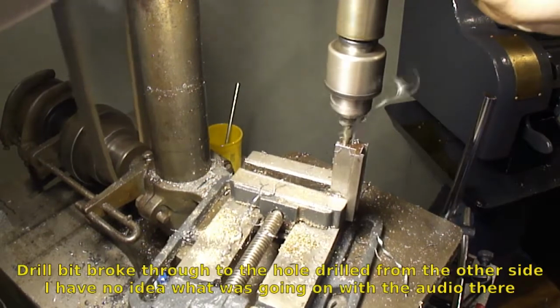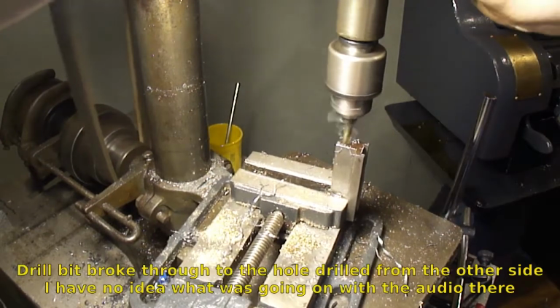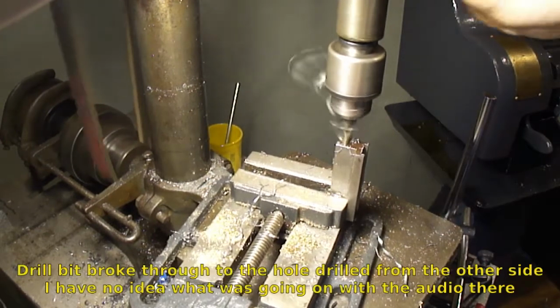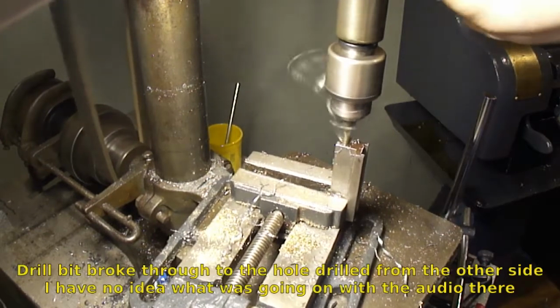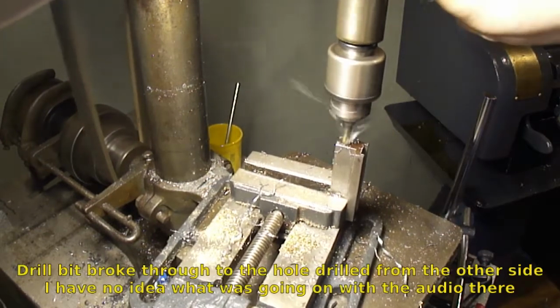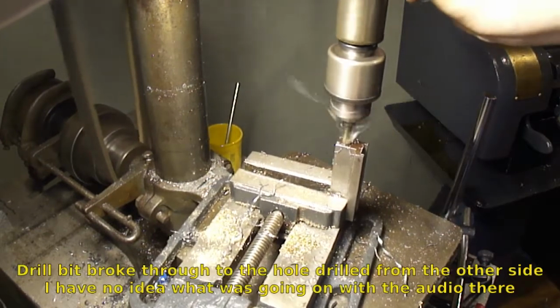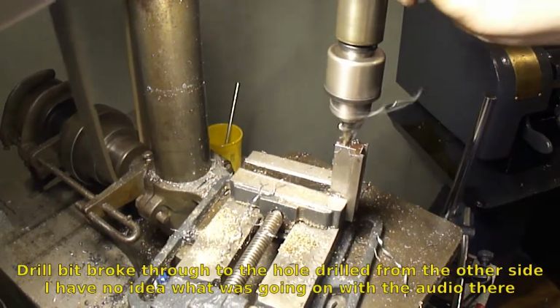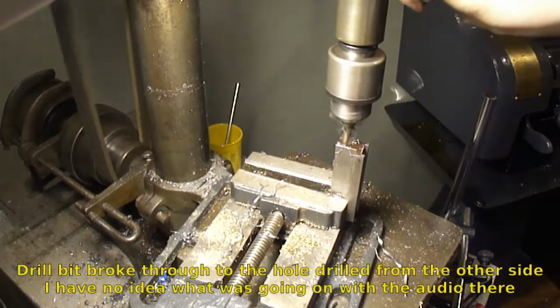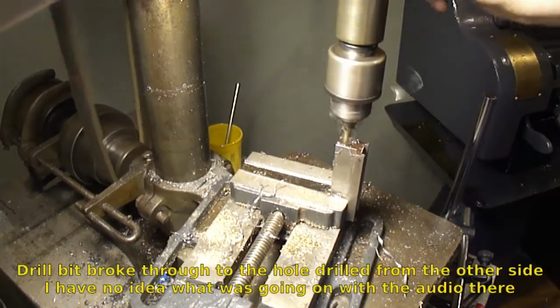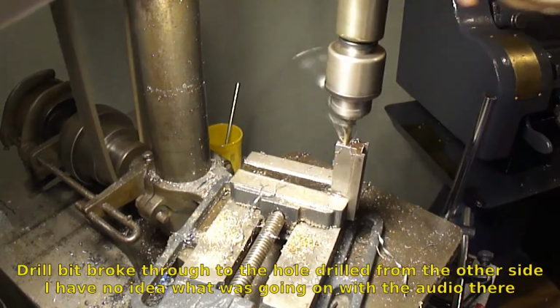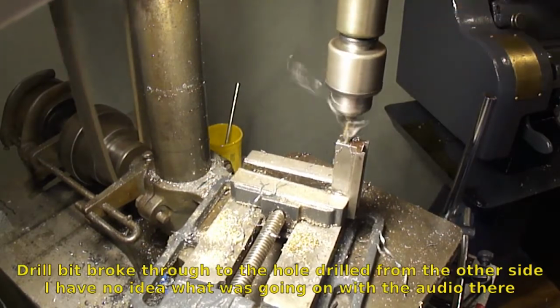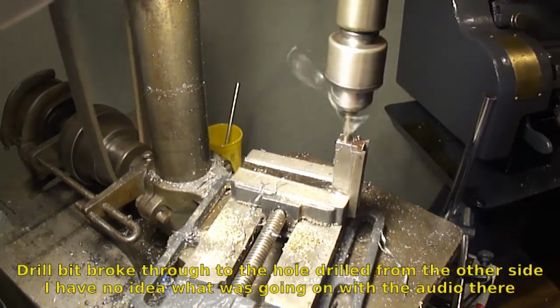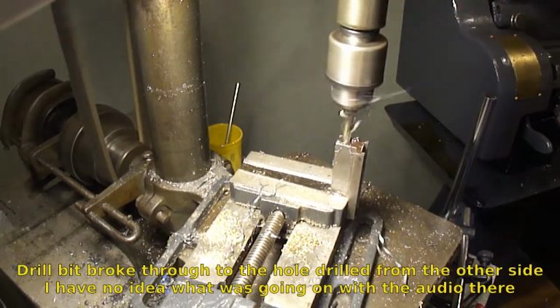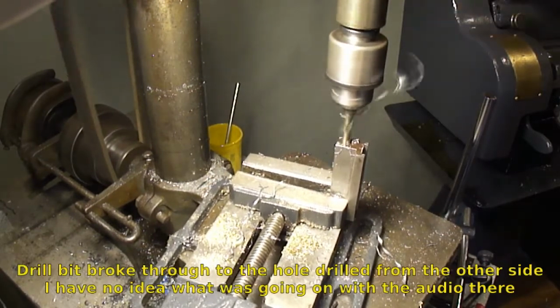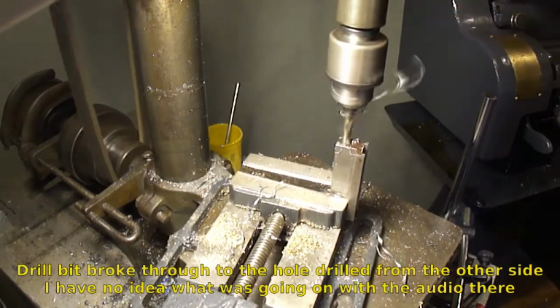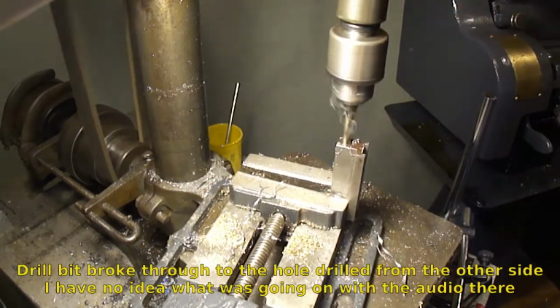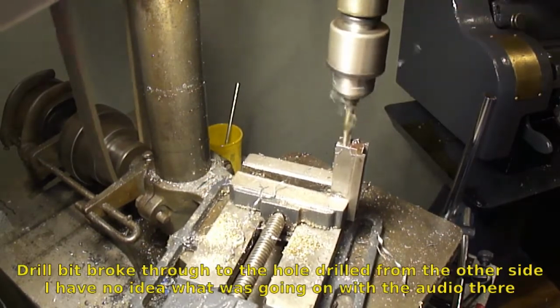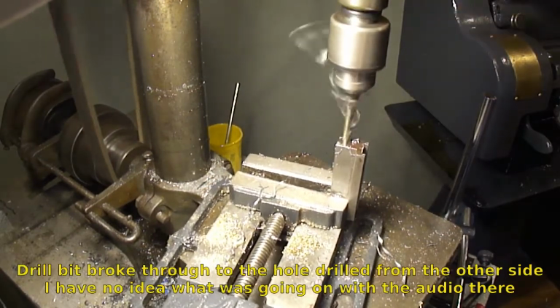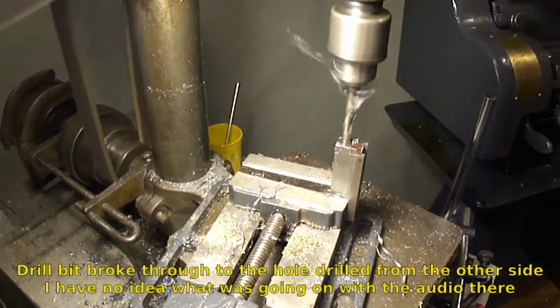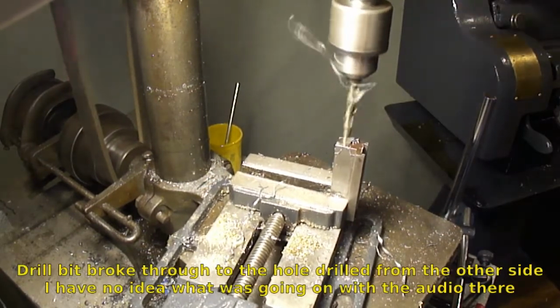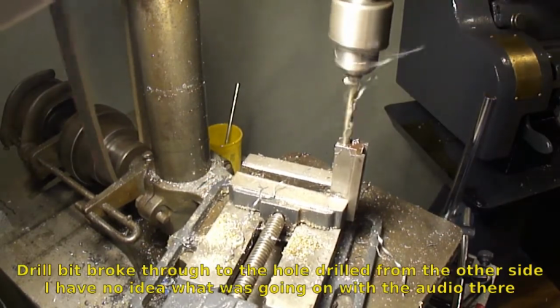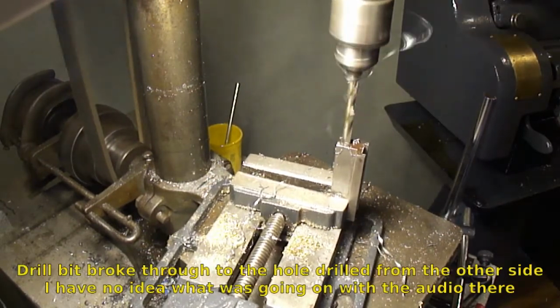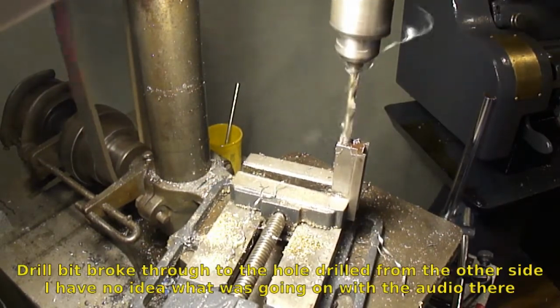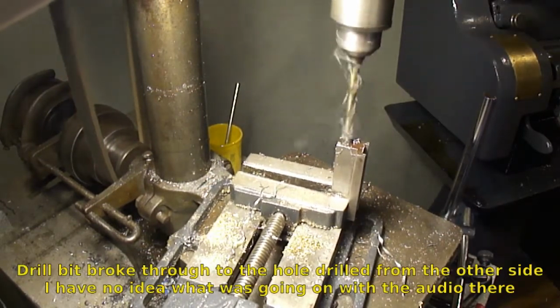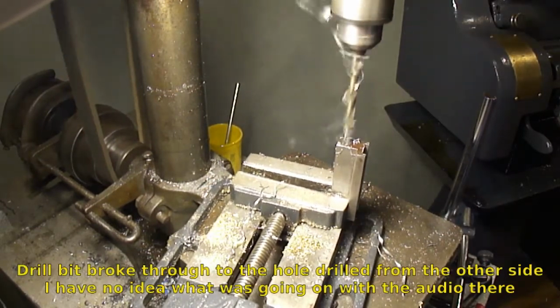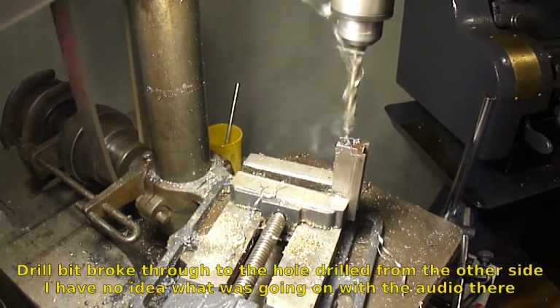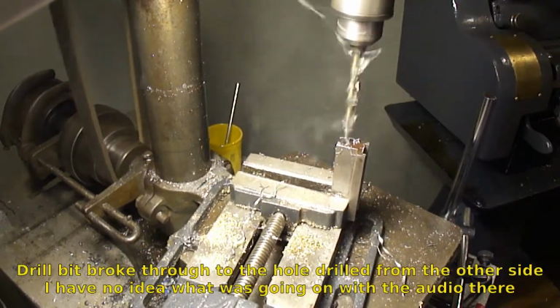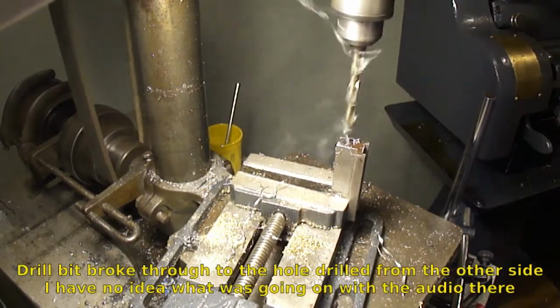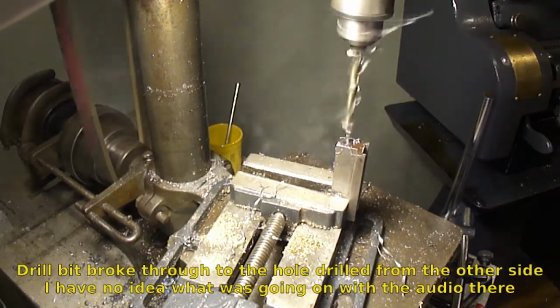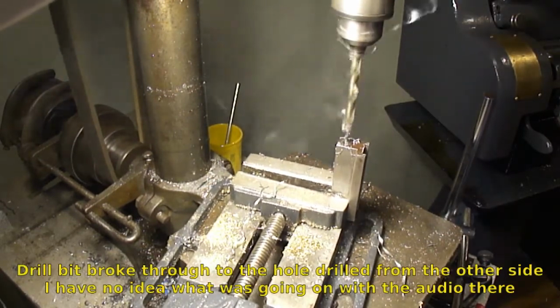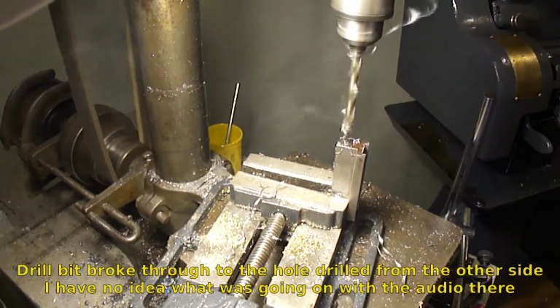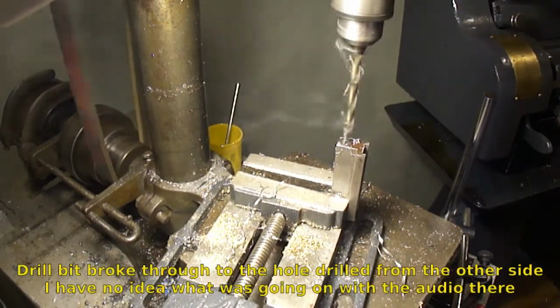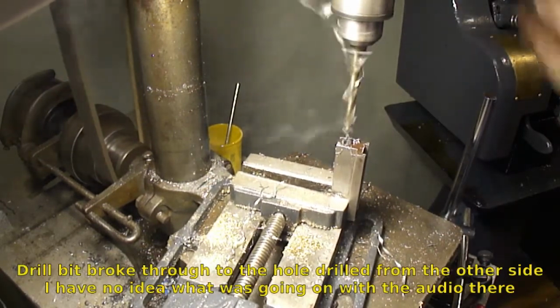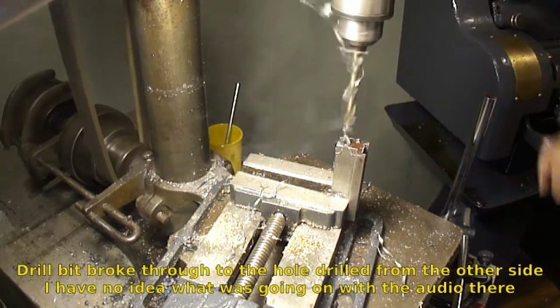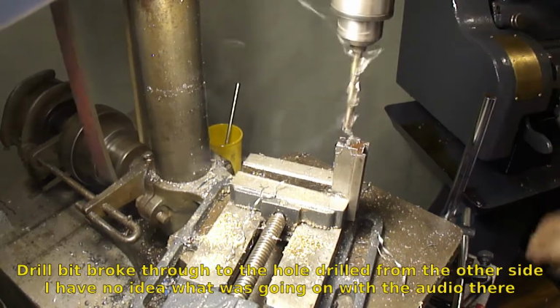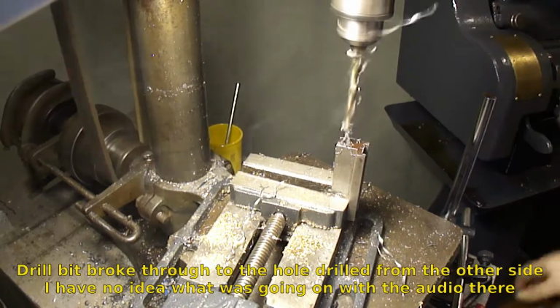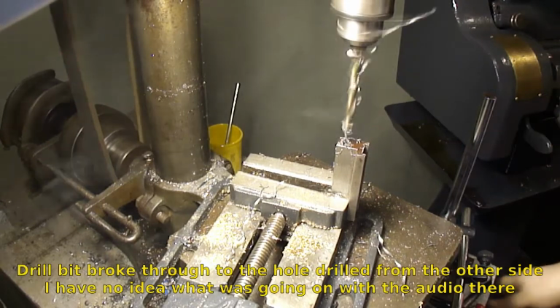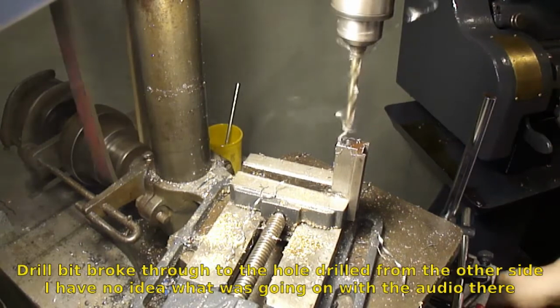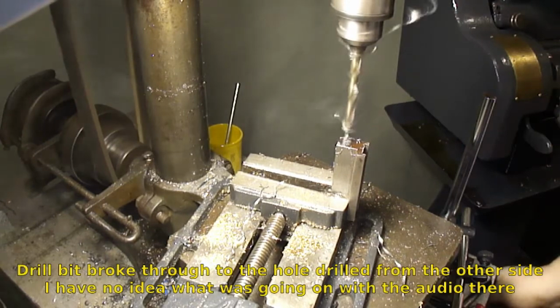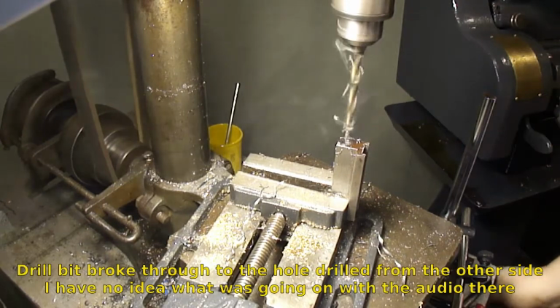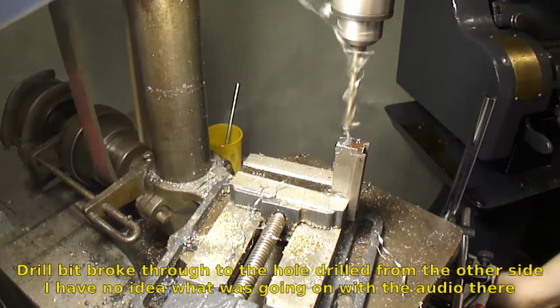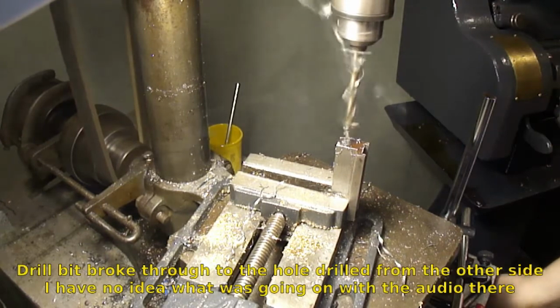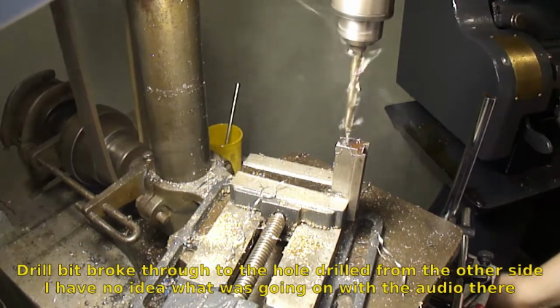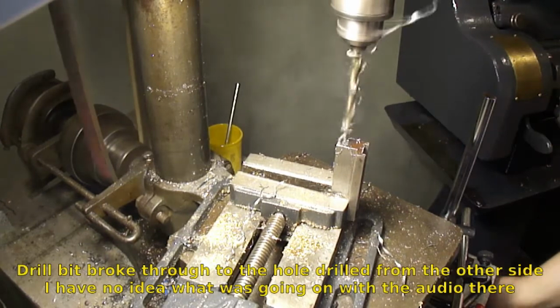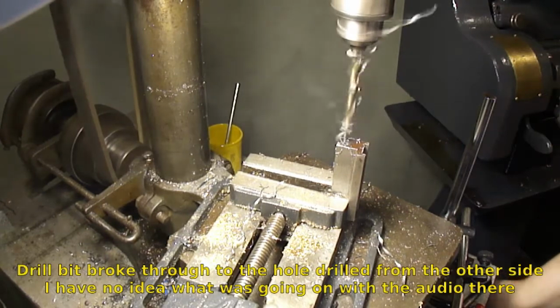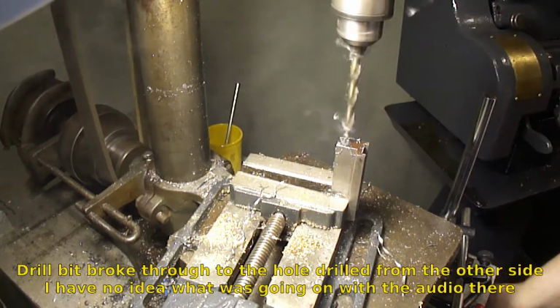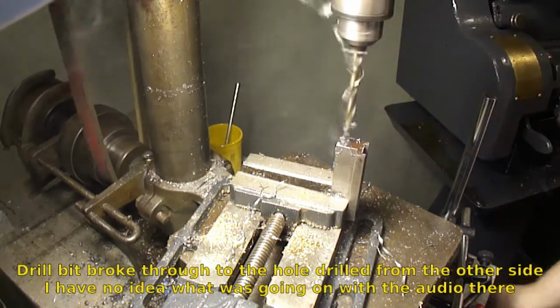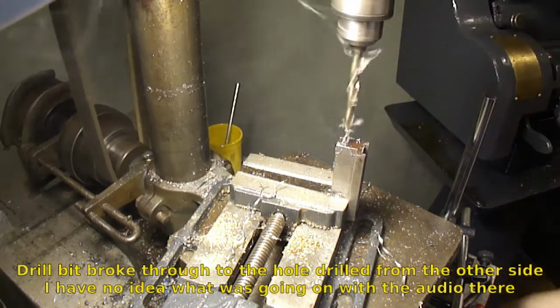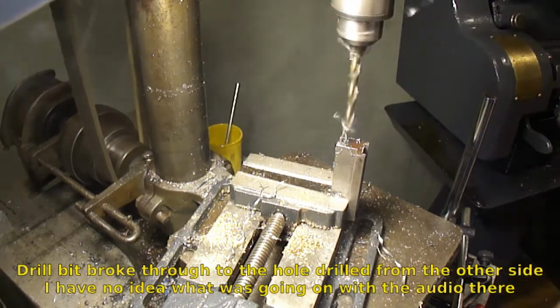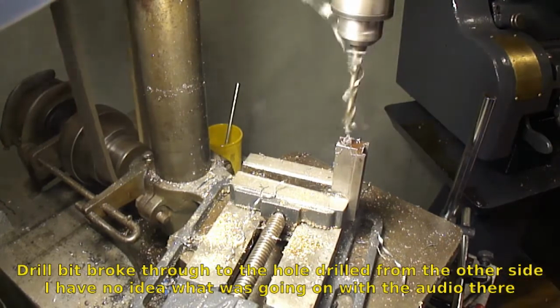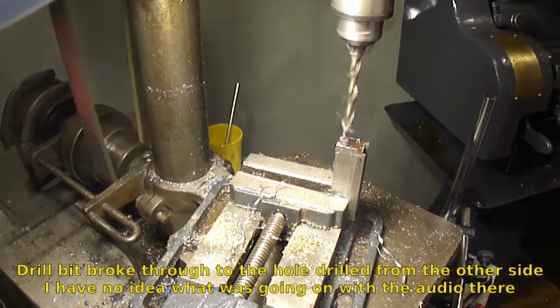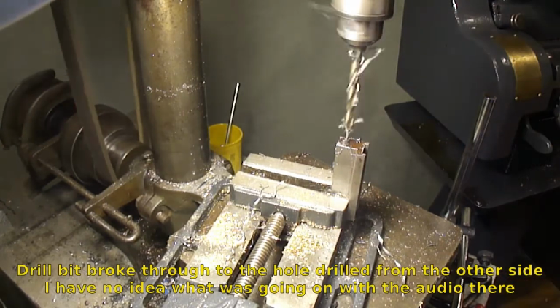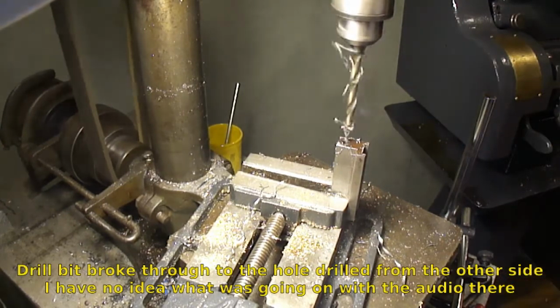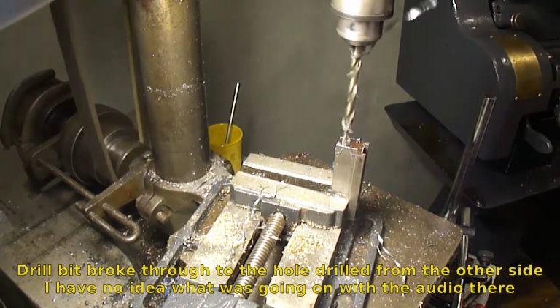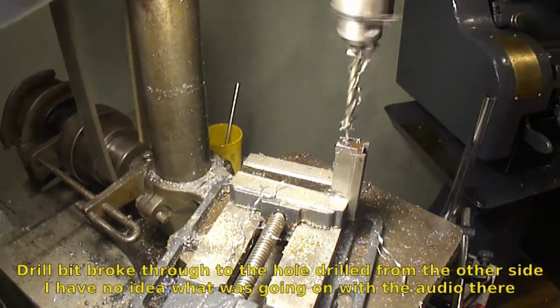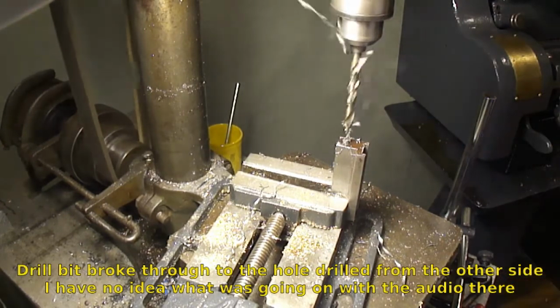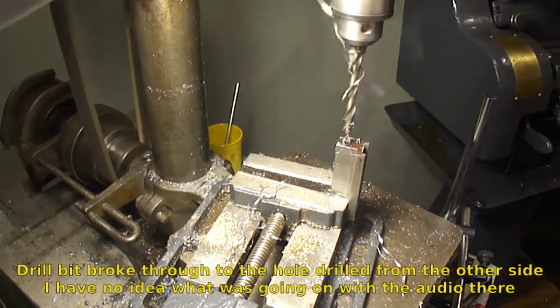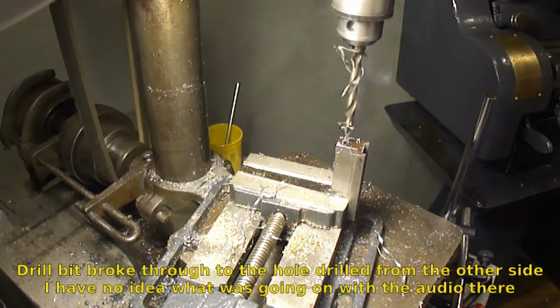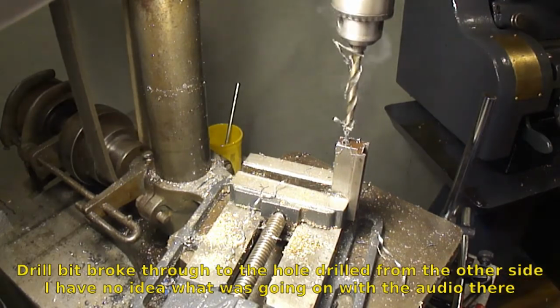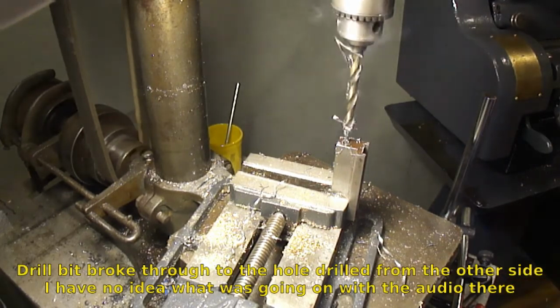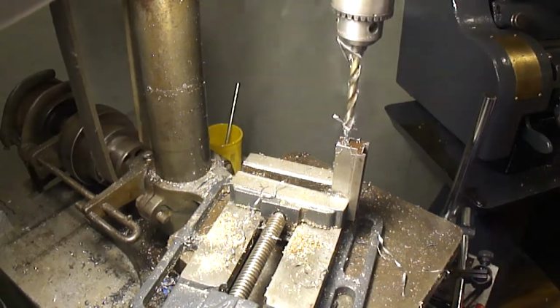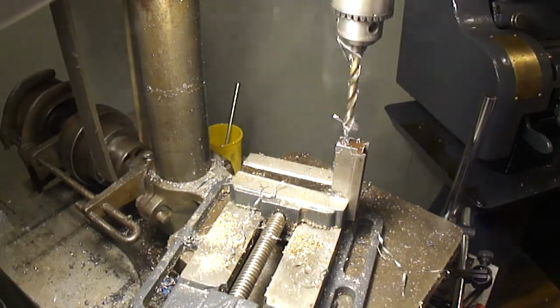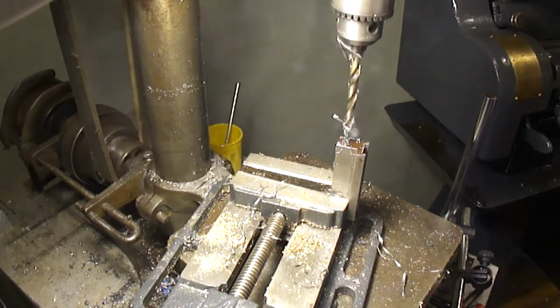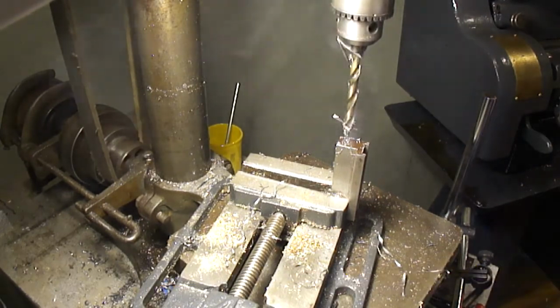There it broke through to the other side. Now to split it in the saw.